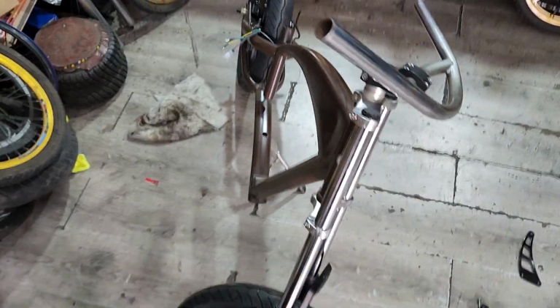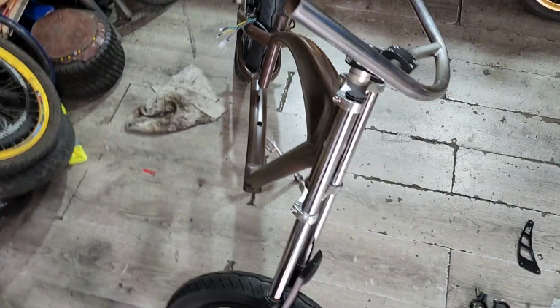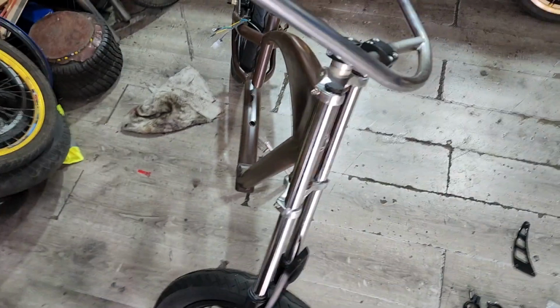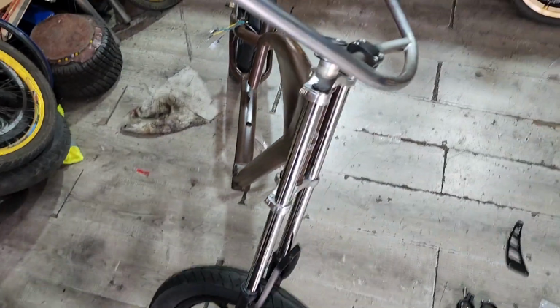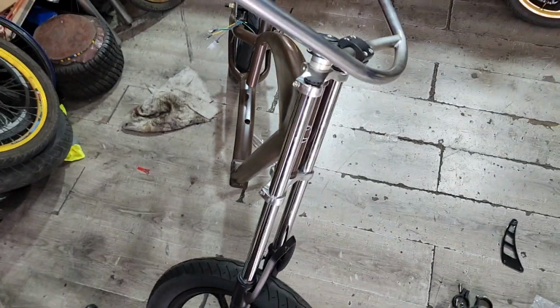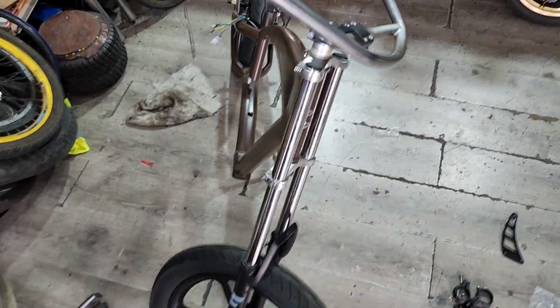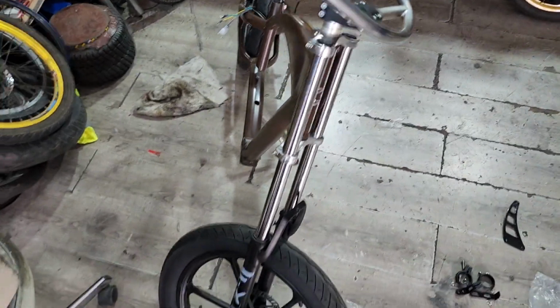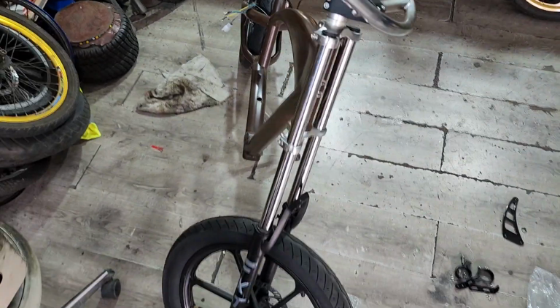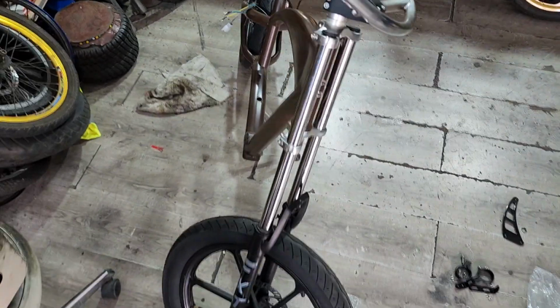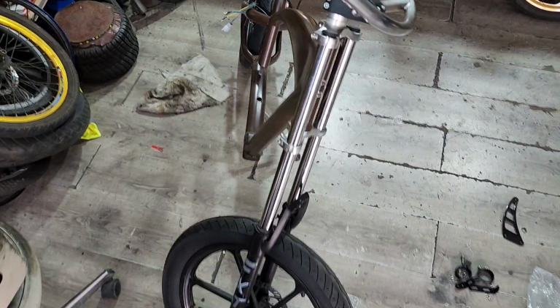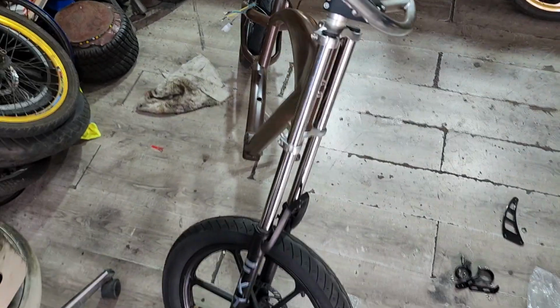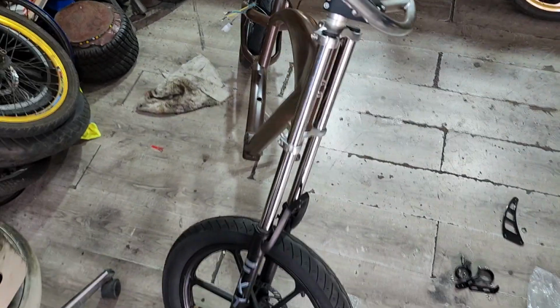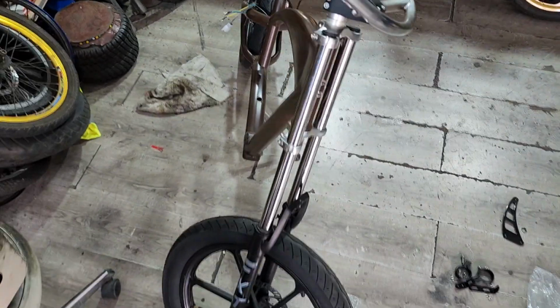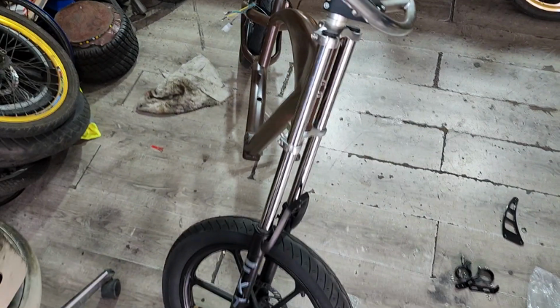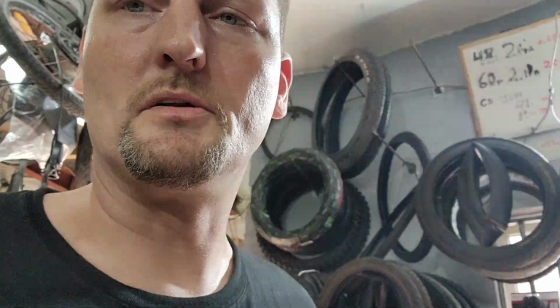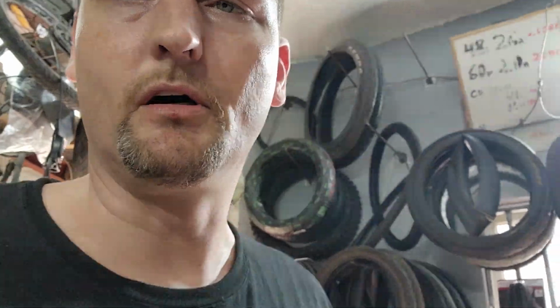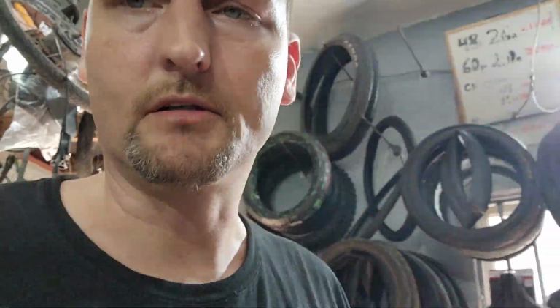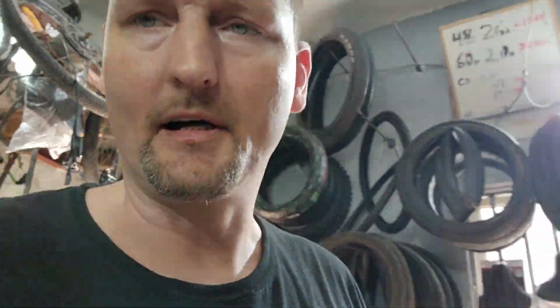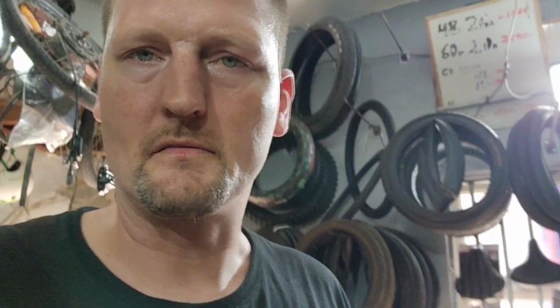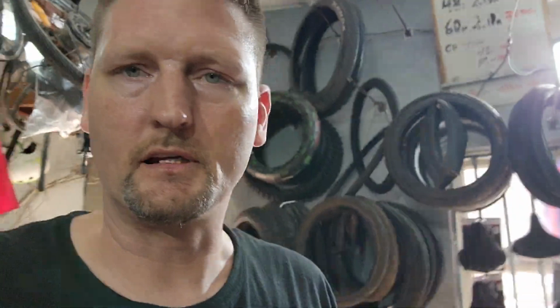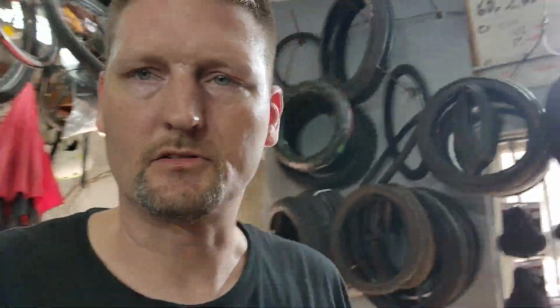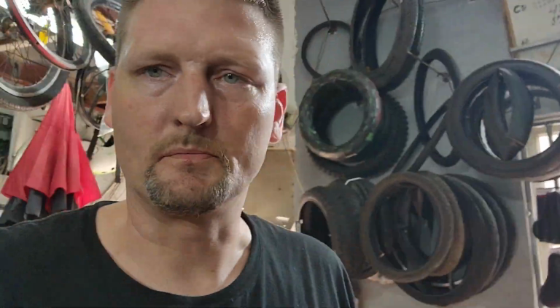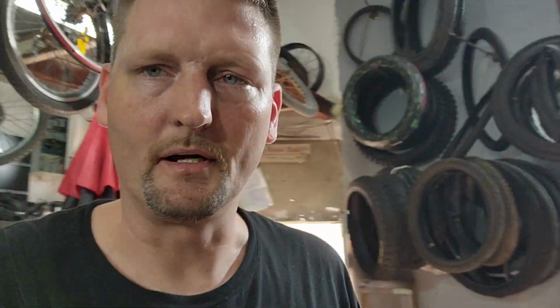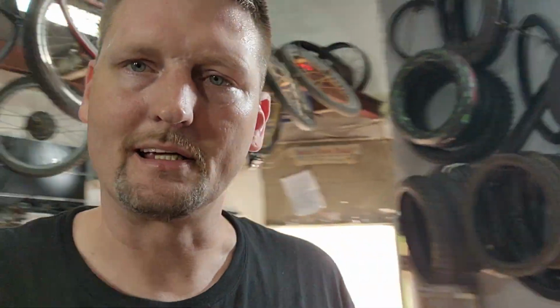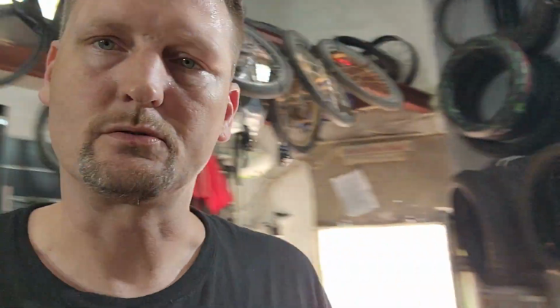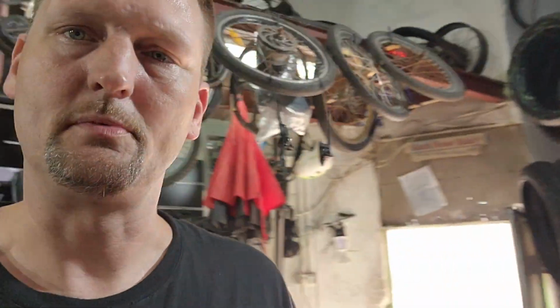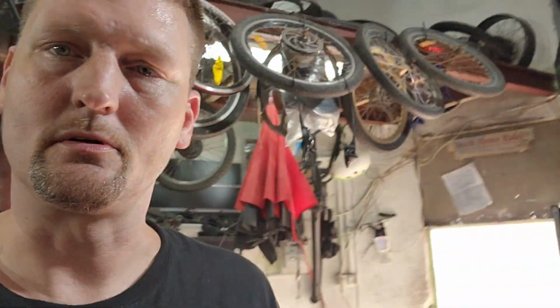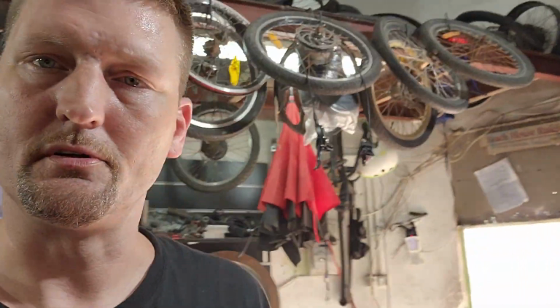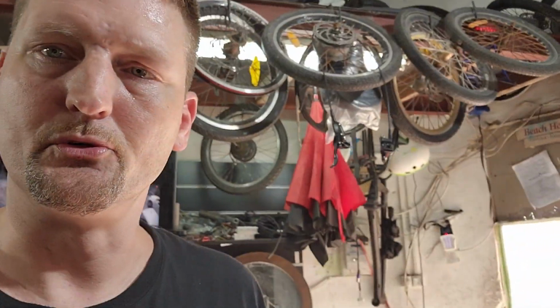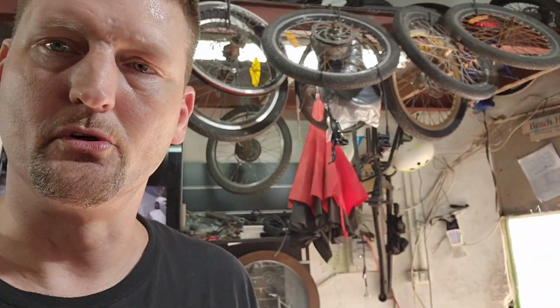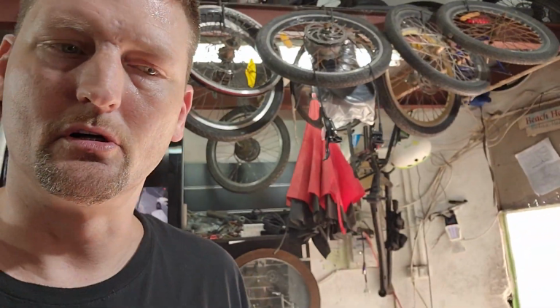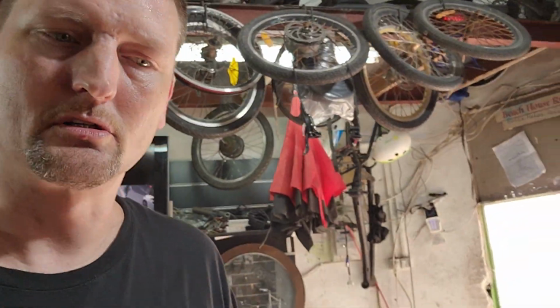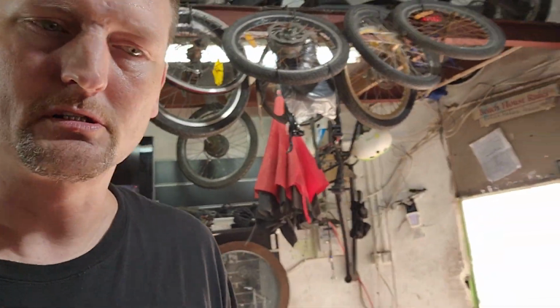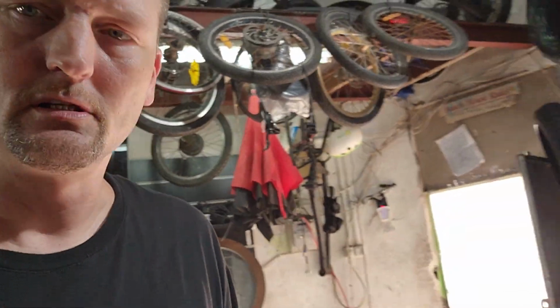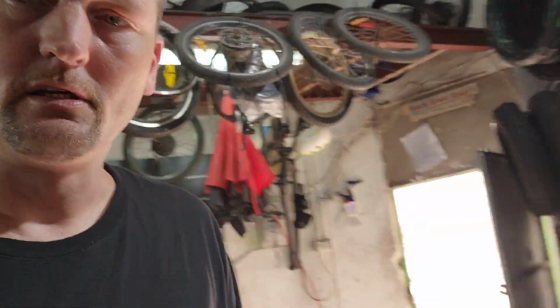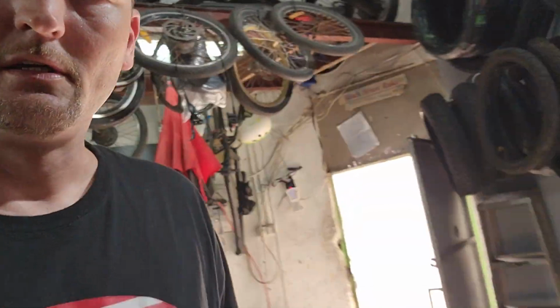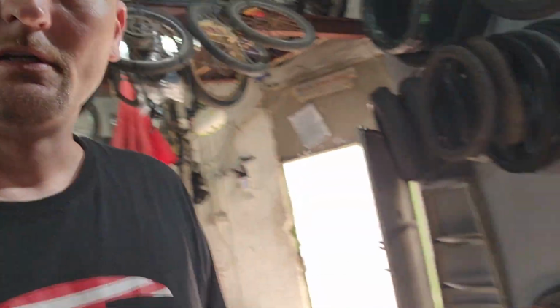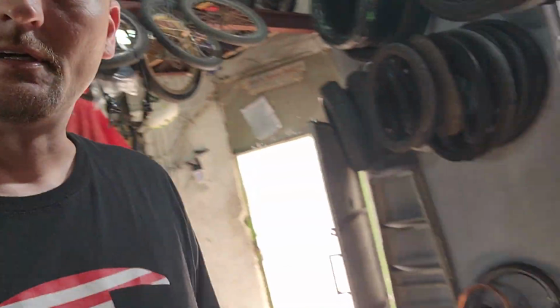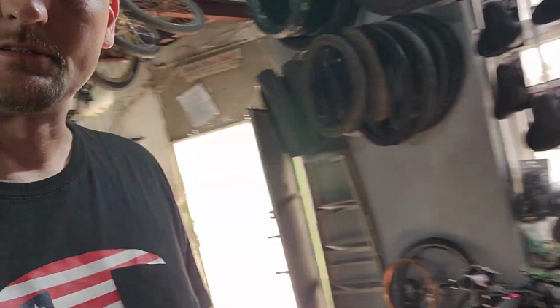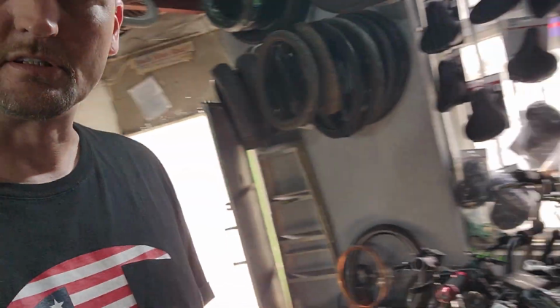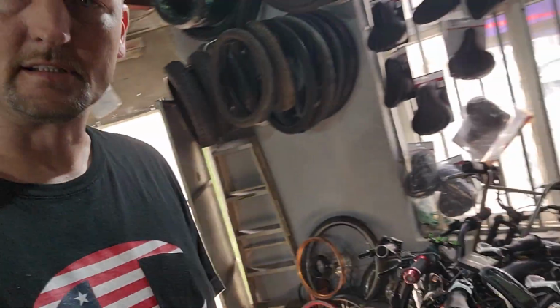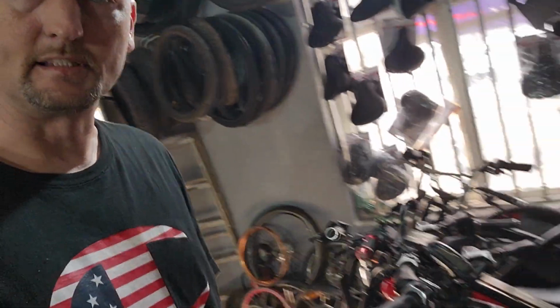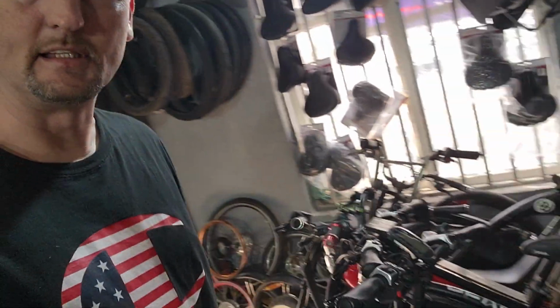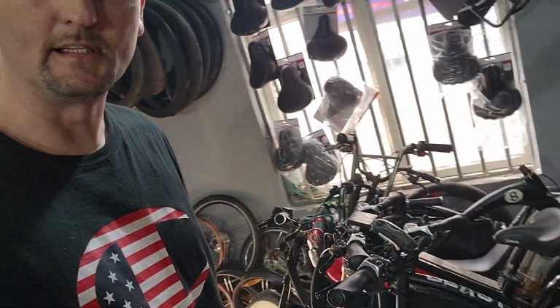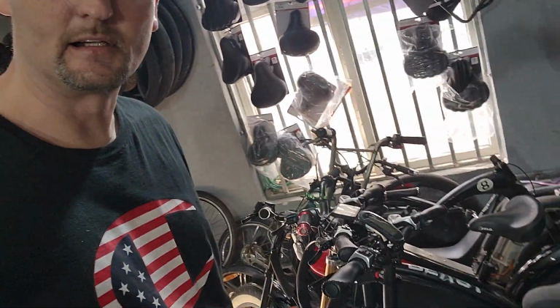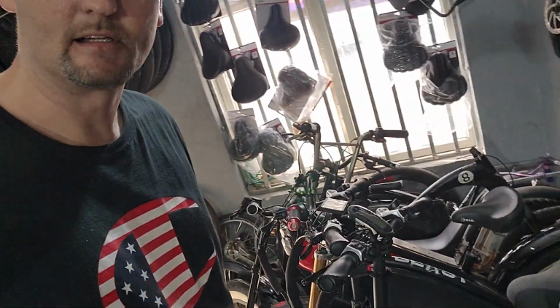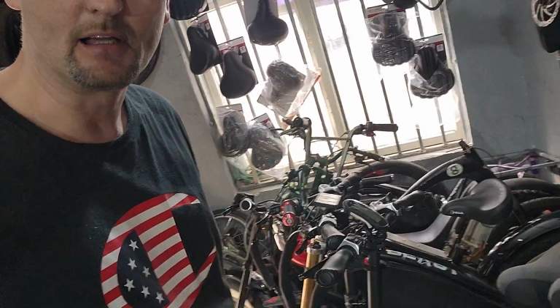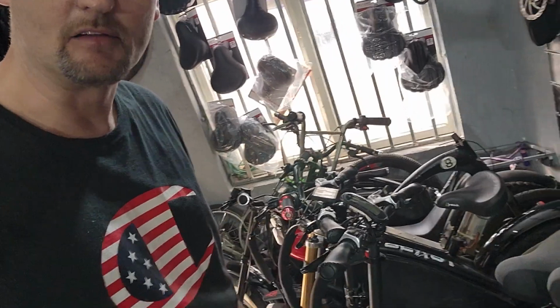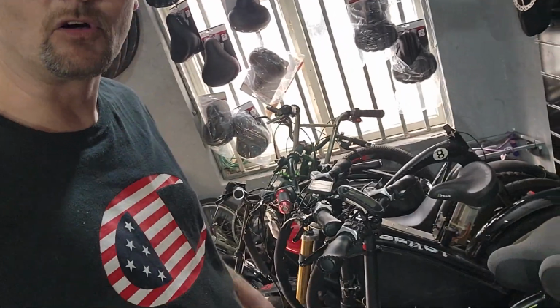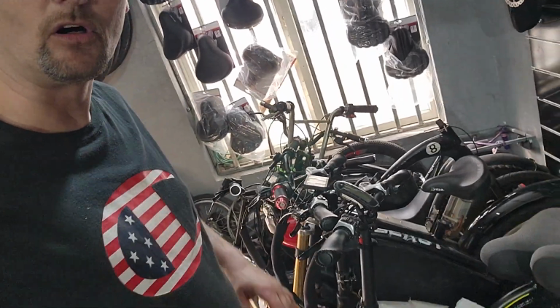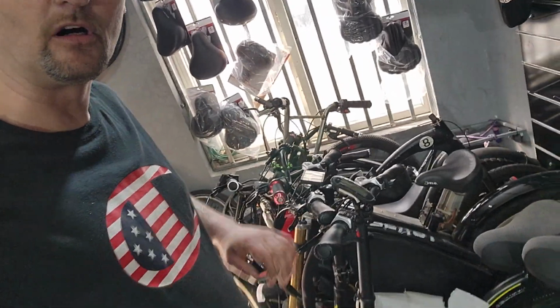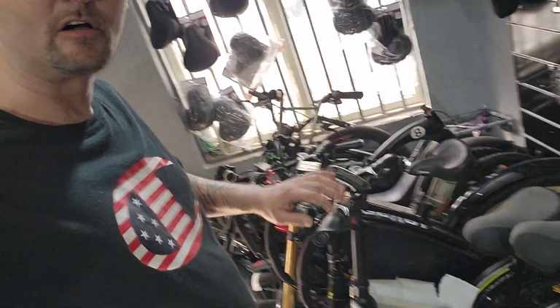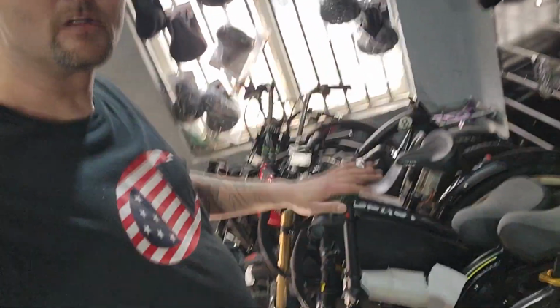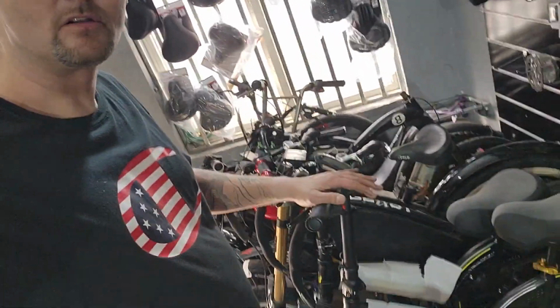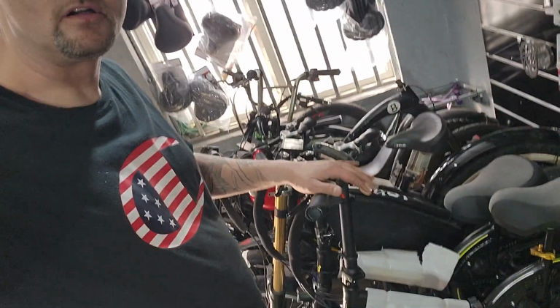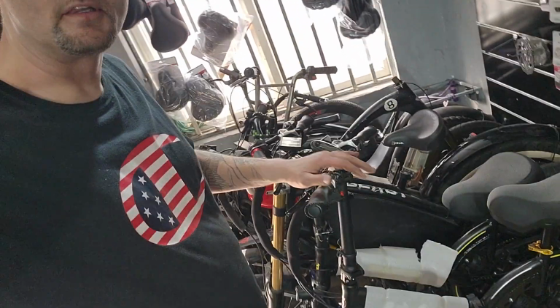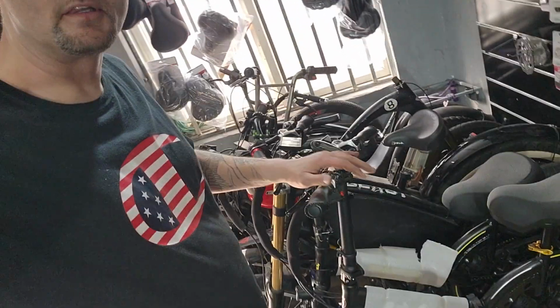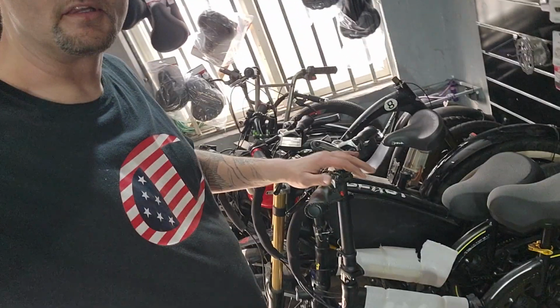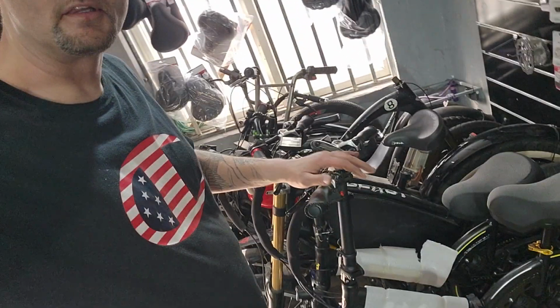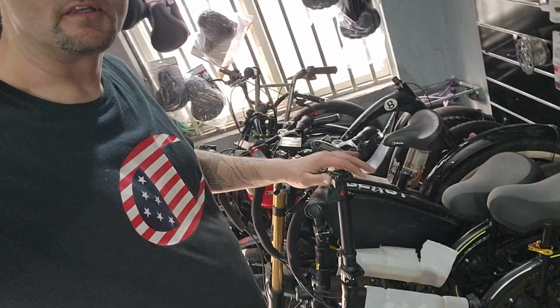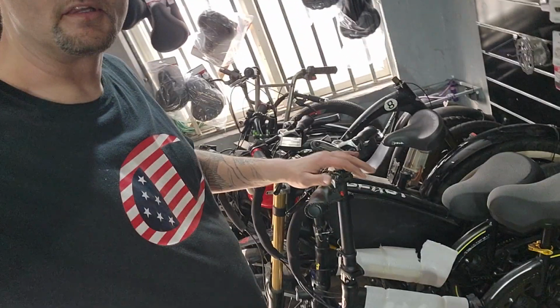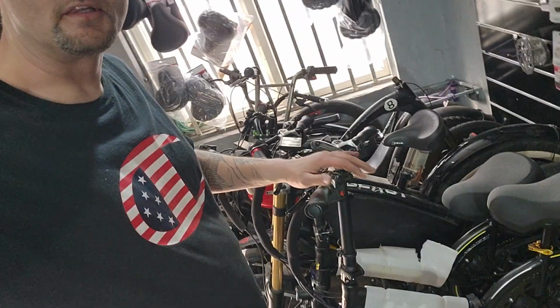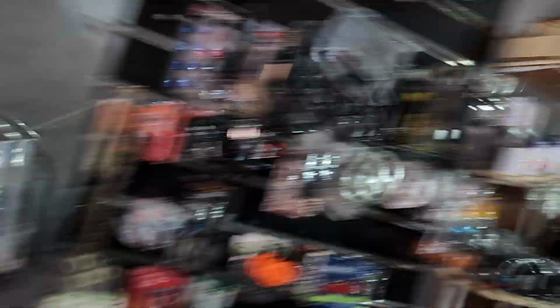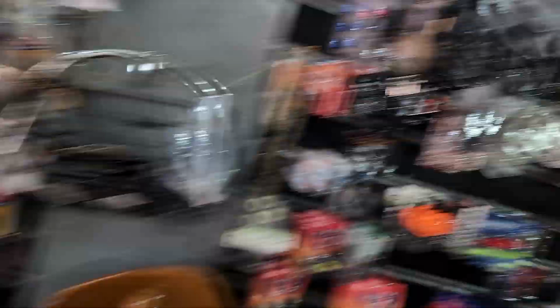And that's what we do here — we build electric bikes, we build Enduros. As you can see here, I have all the choppers that I'm building.